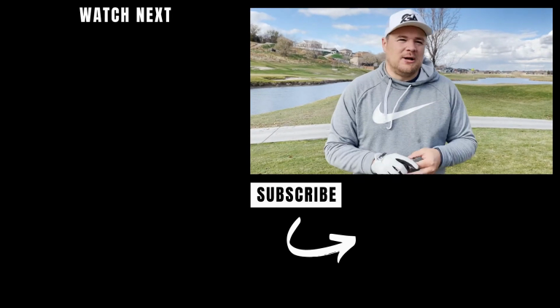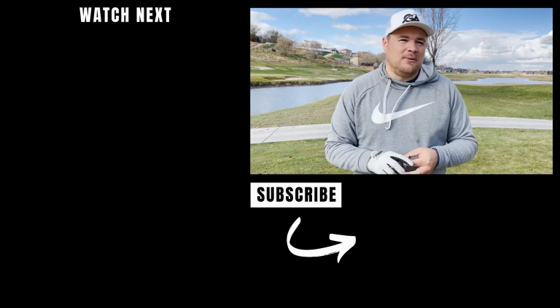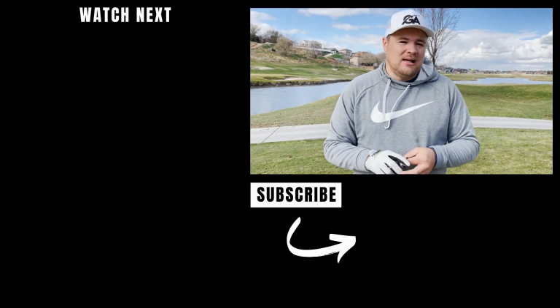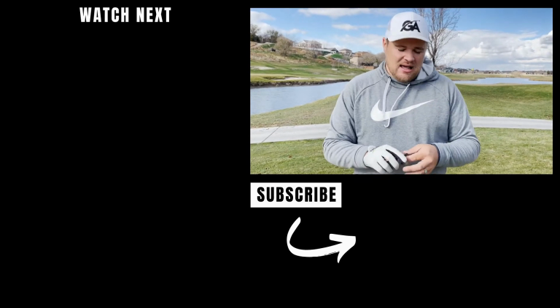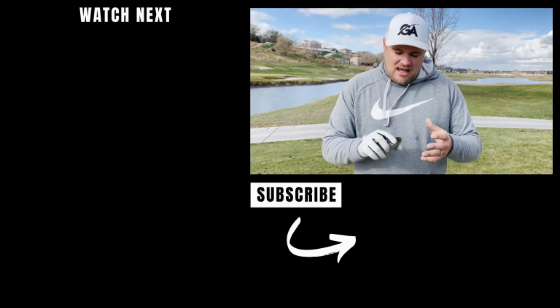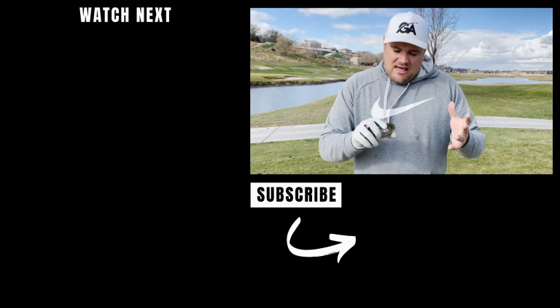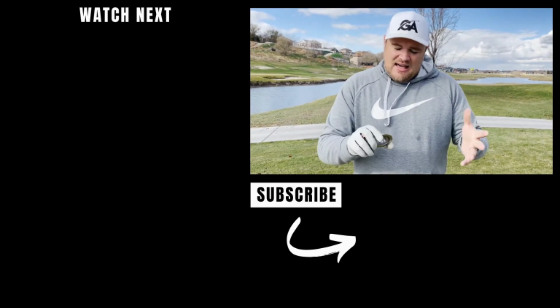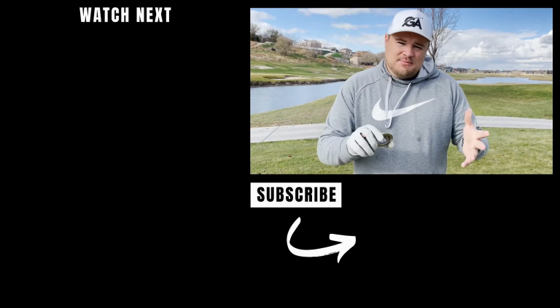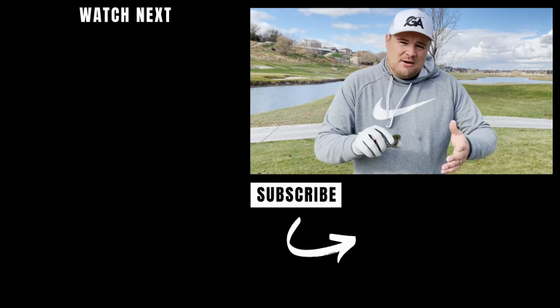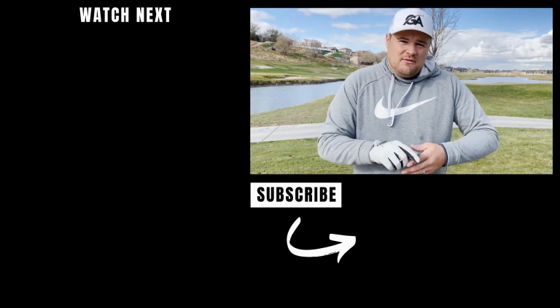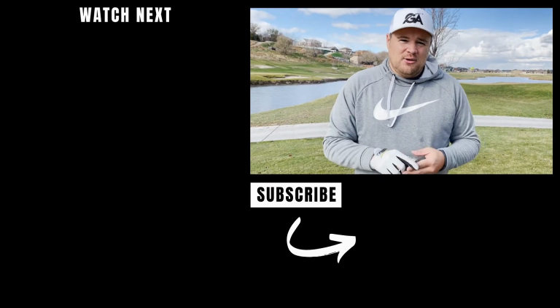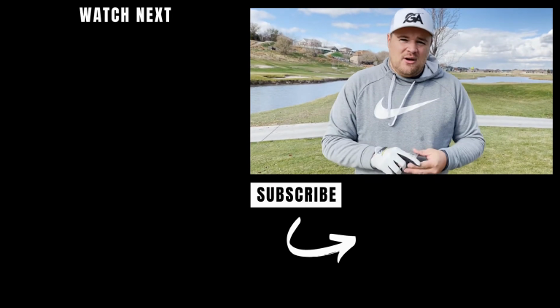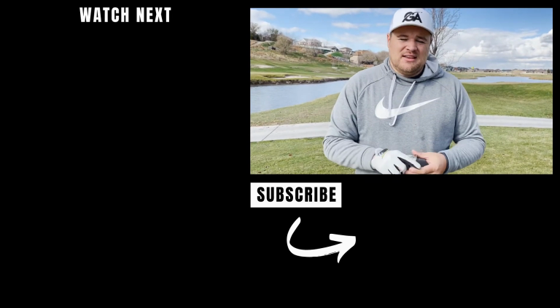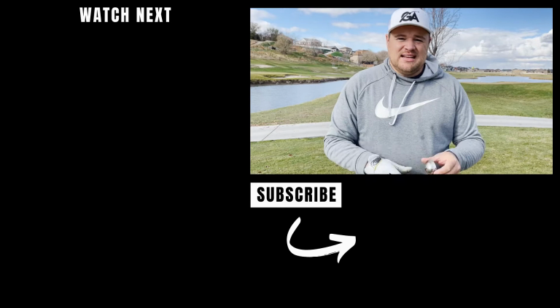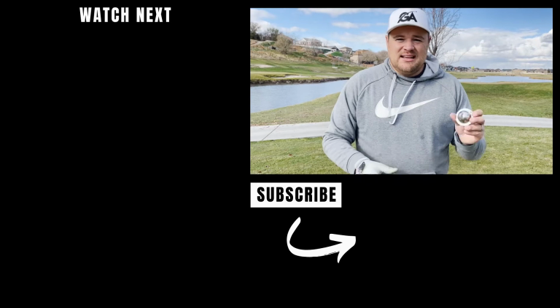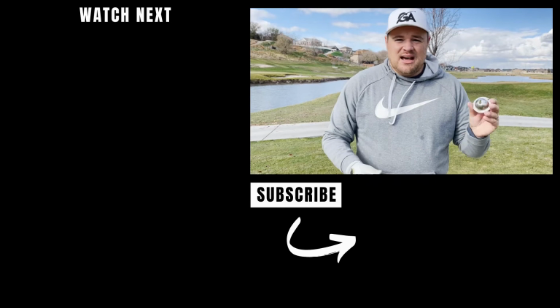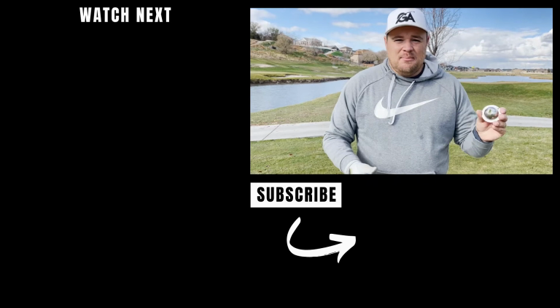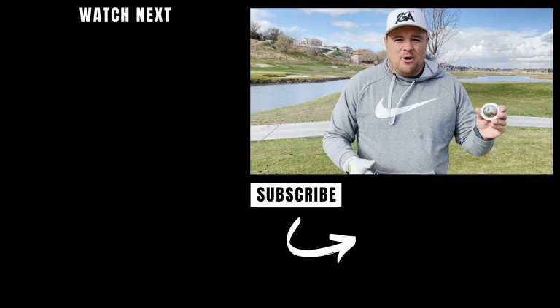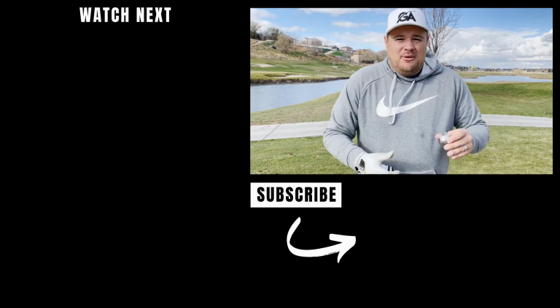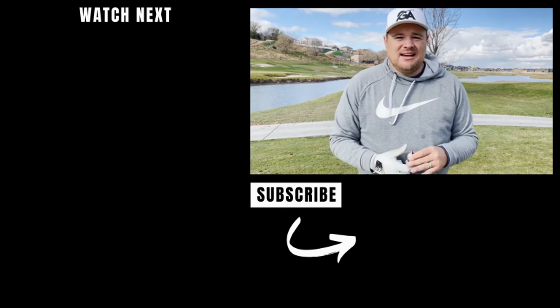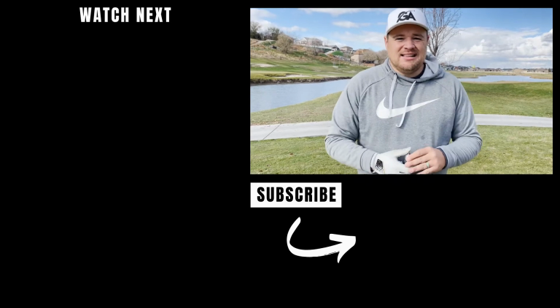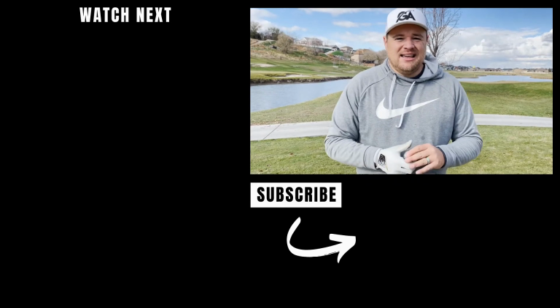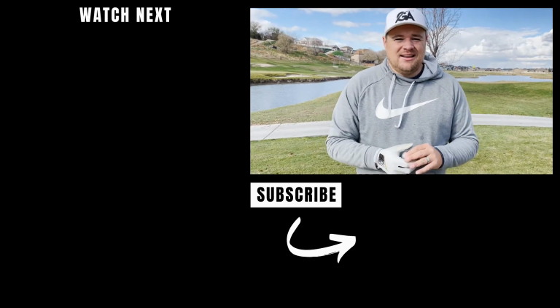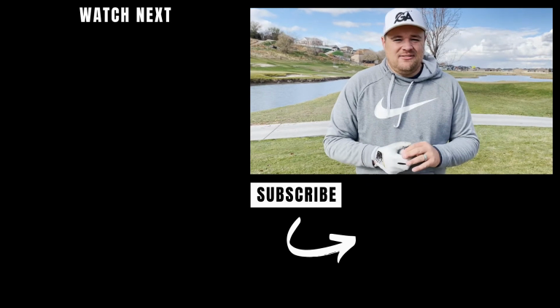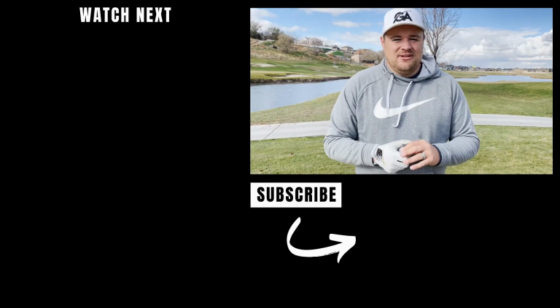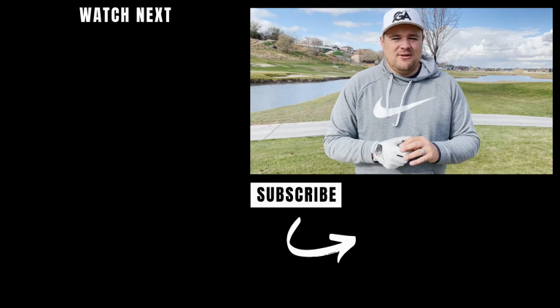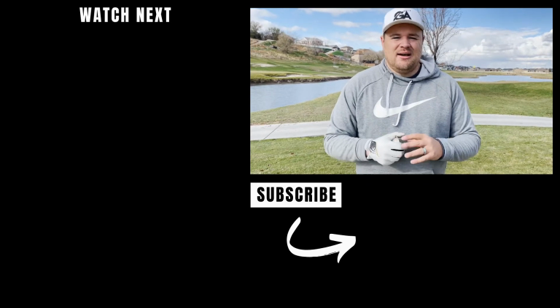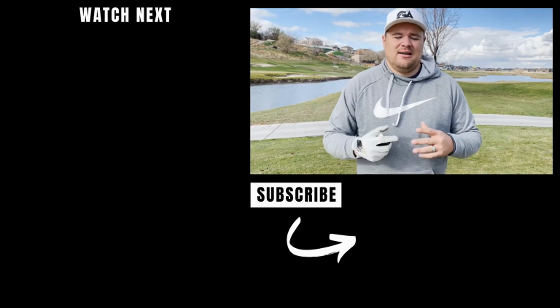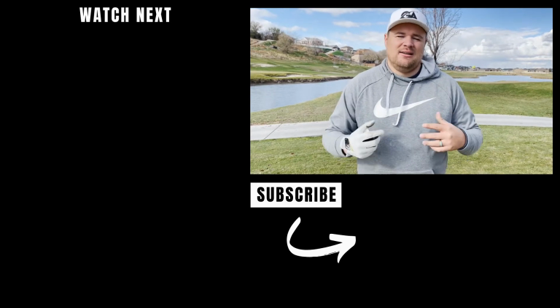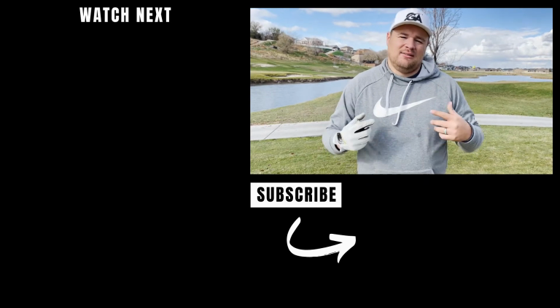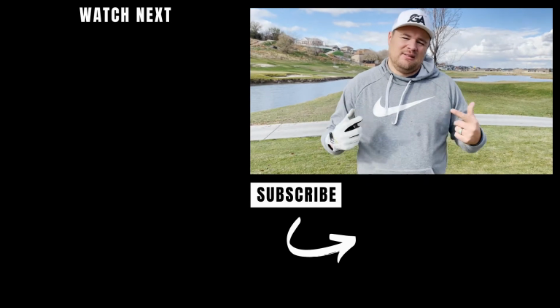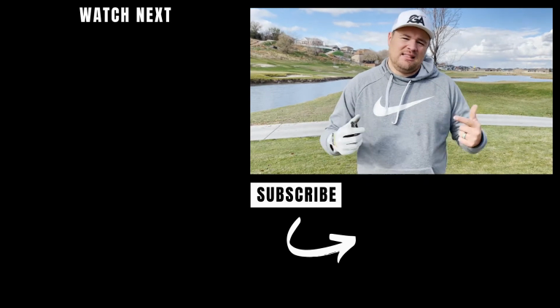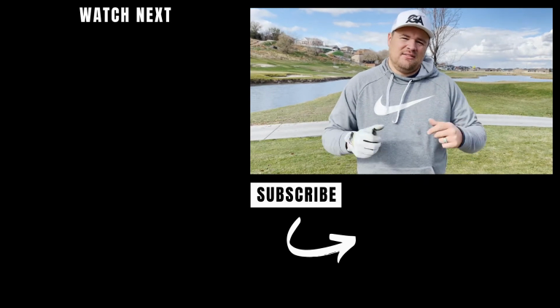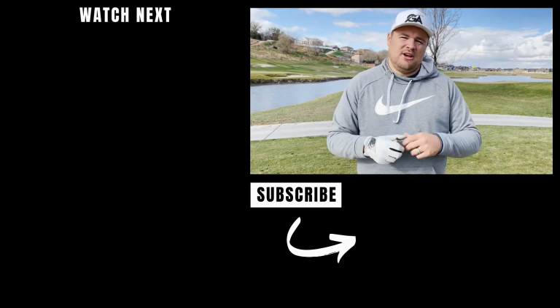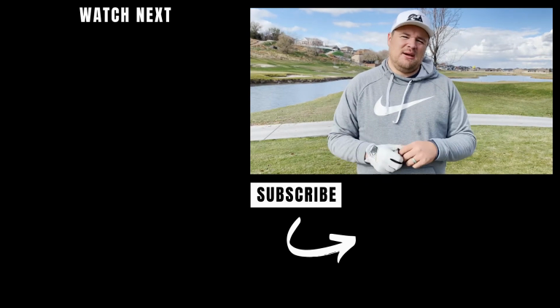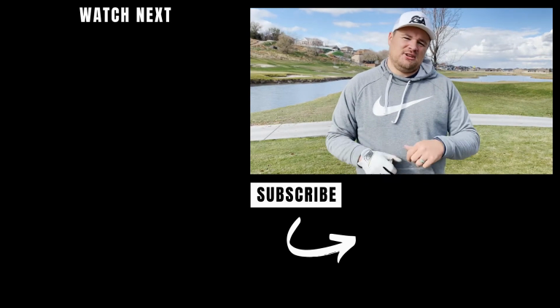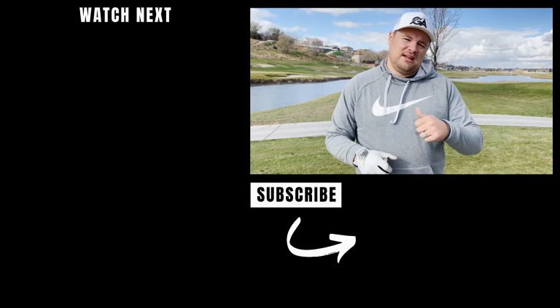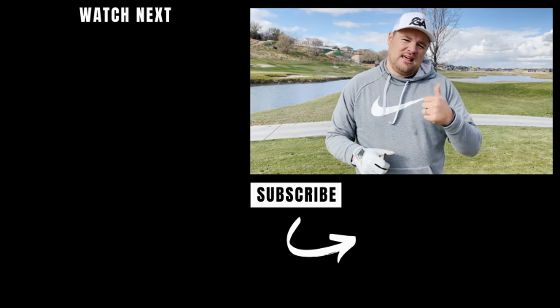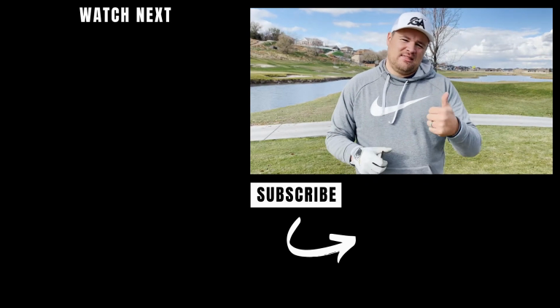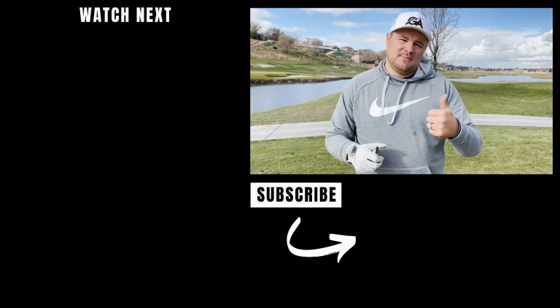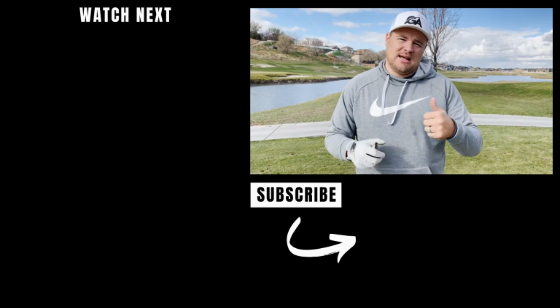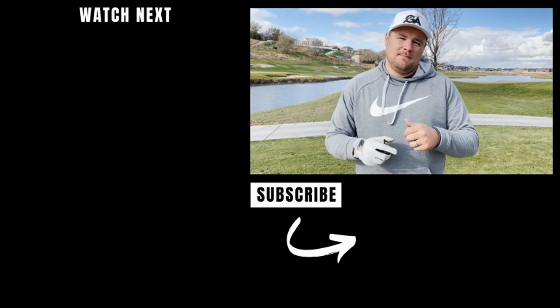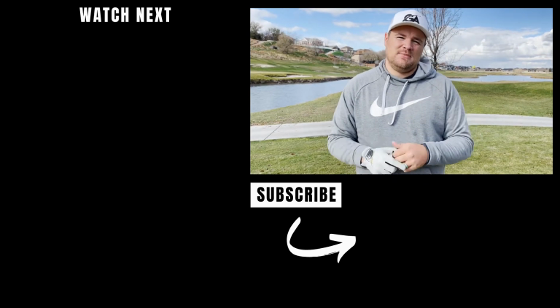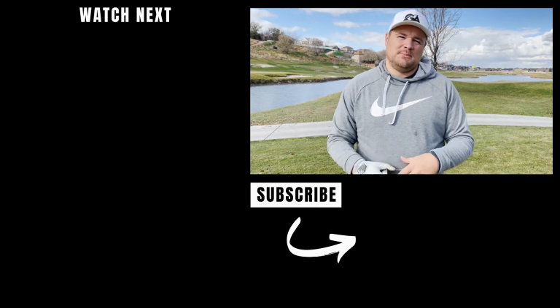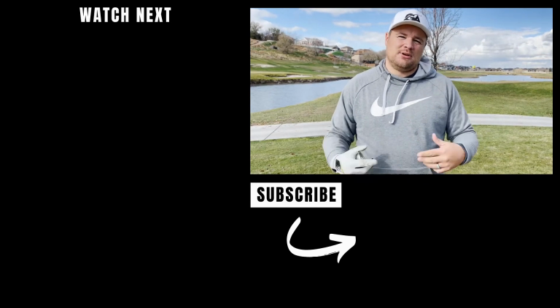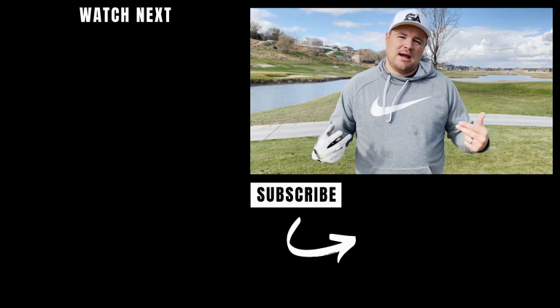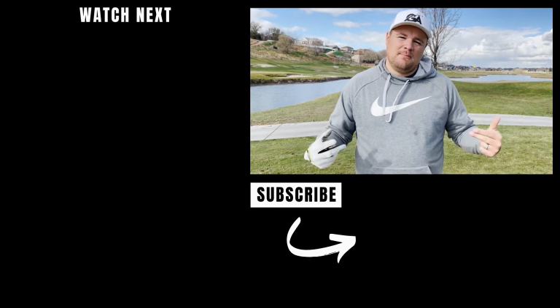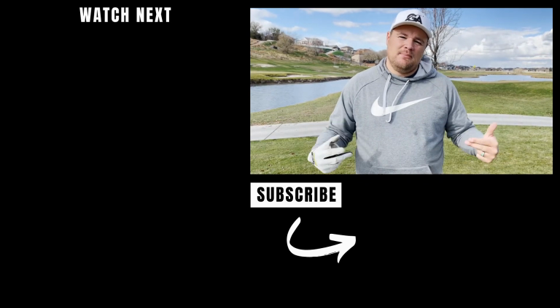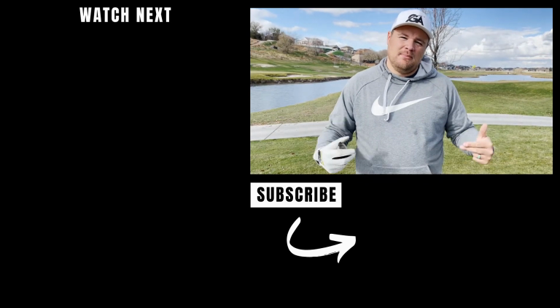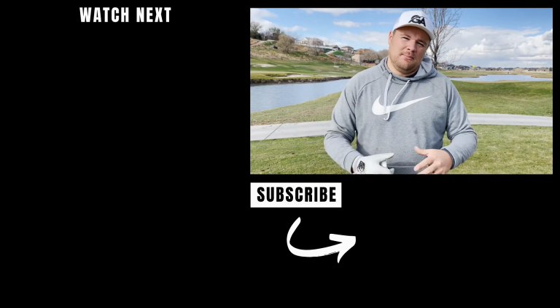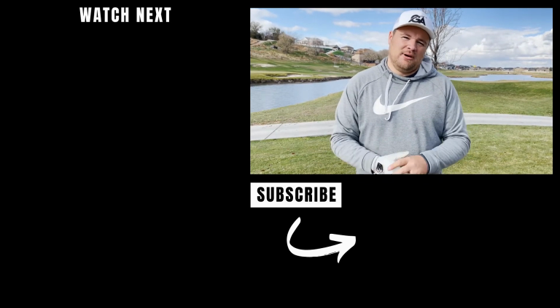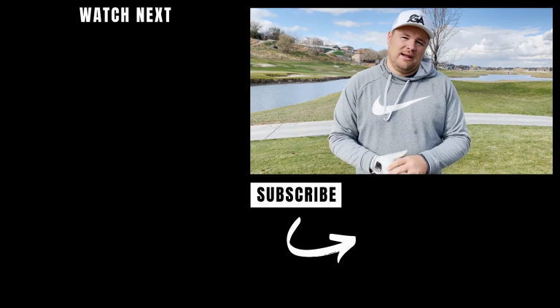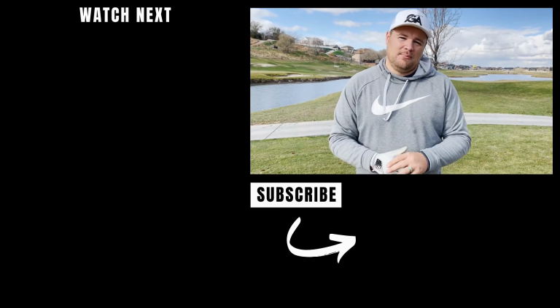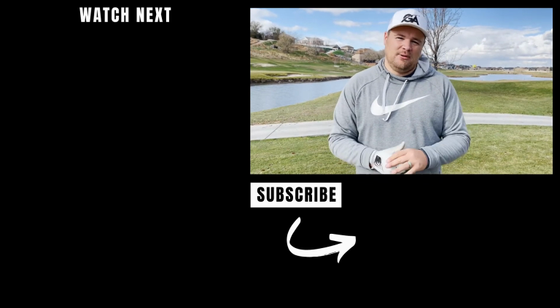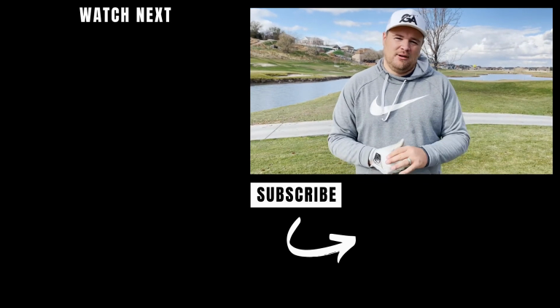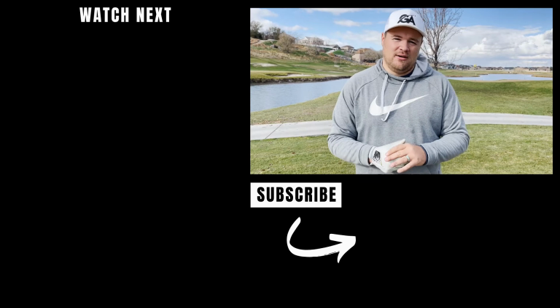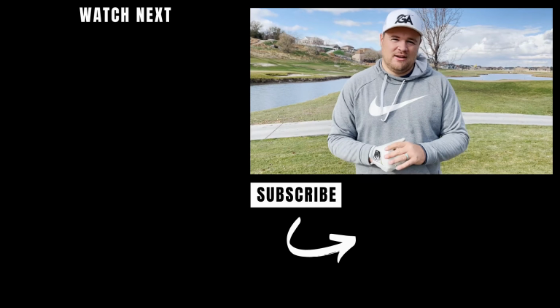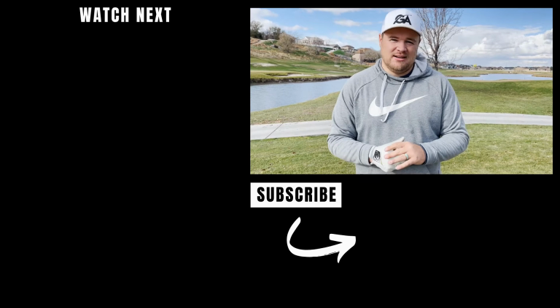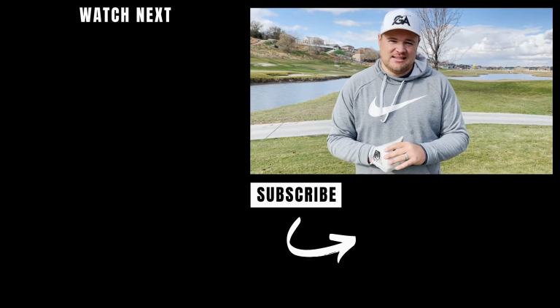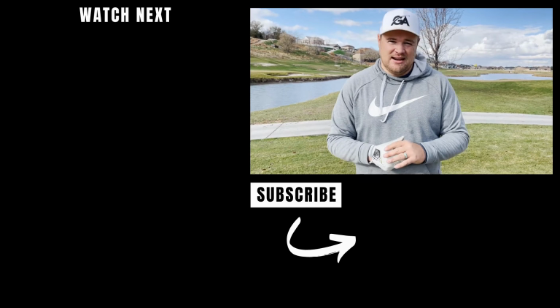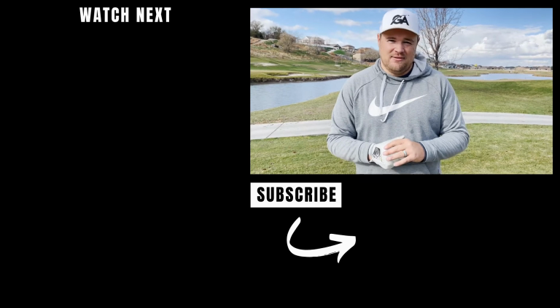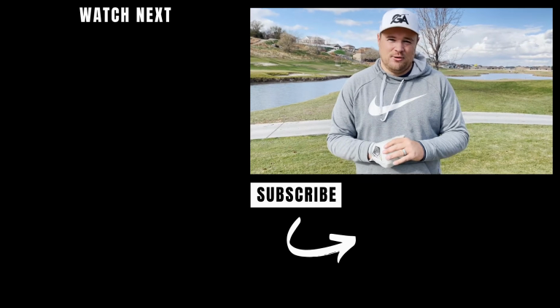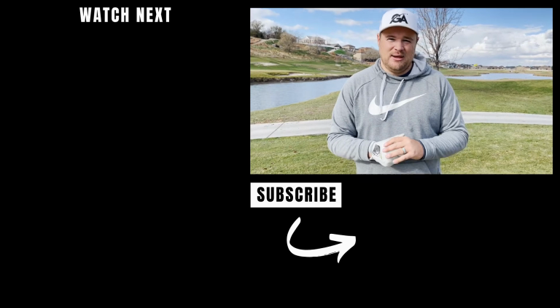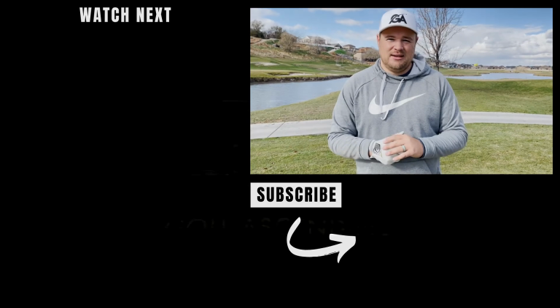So that's my review on the Tin Cup. Hope you guys like it. If you like the video, make sure to hit that thumbs up and subscribe. Me and Brady upload golf content every week.